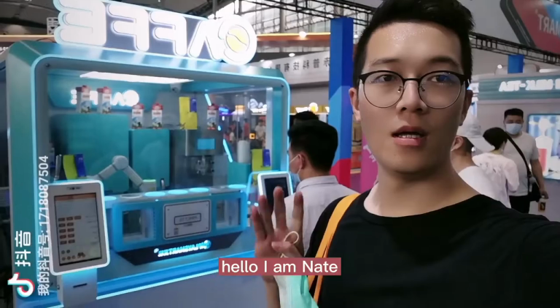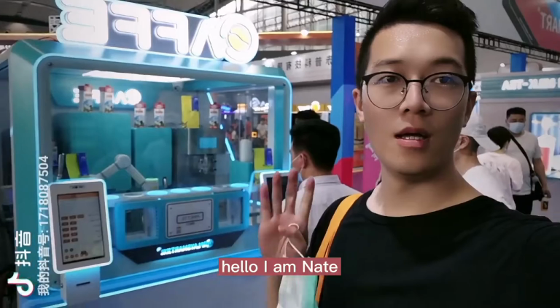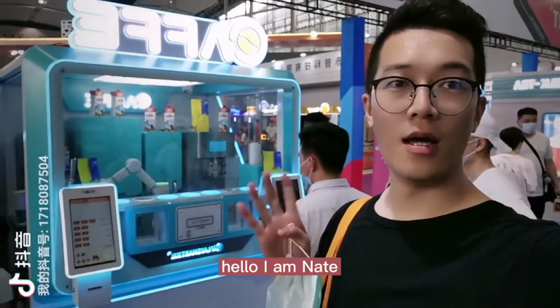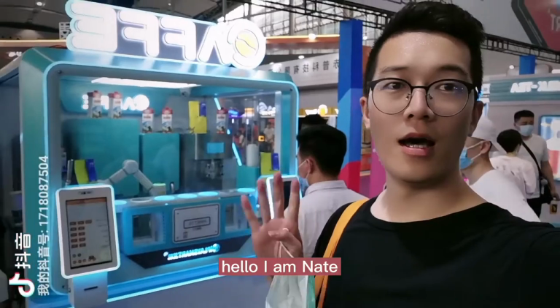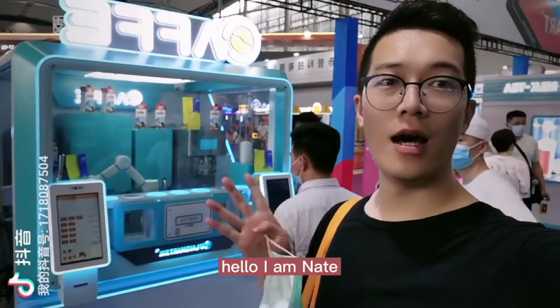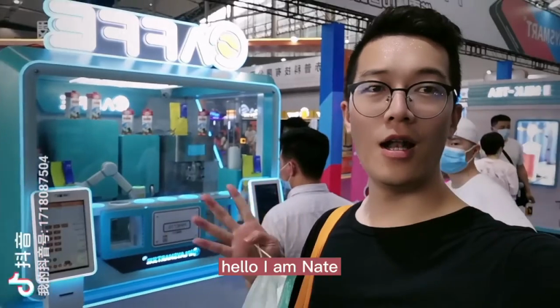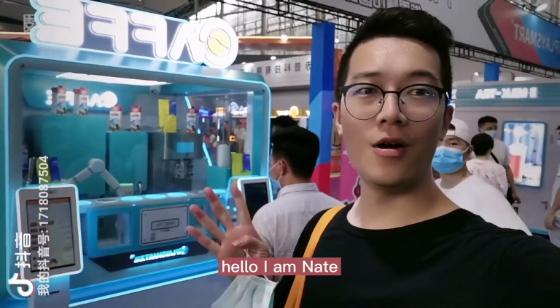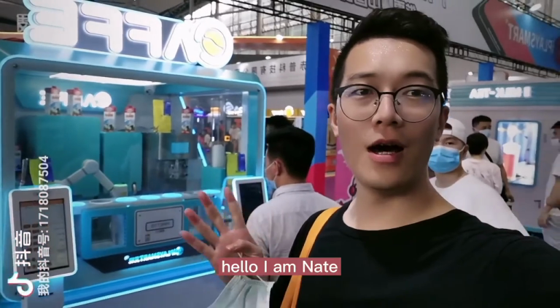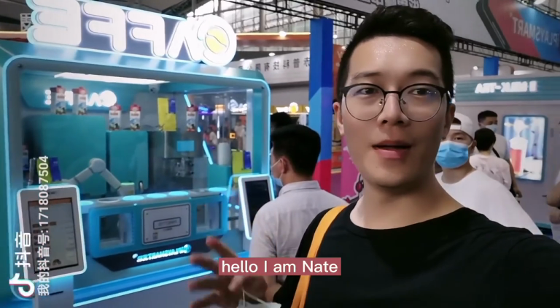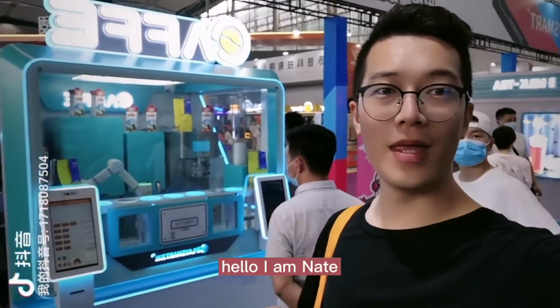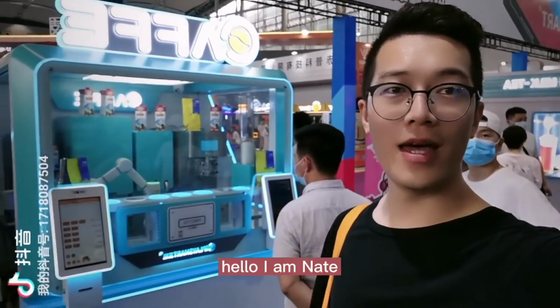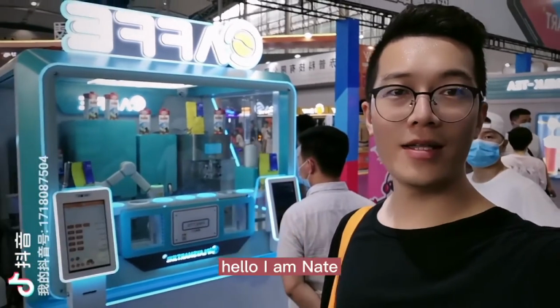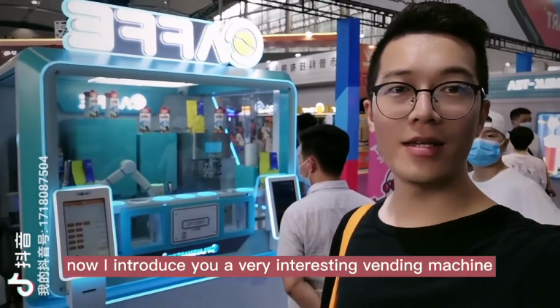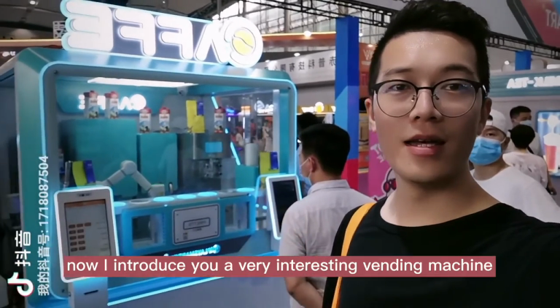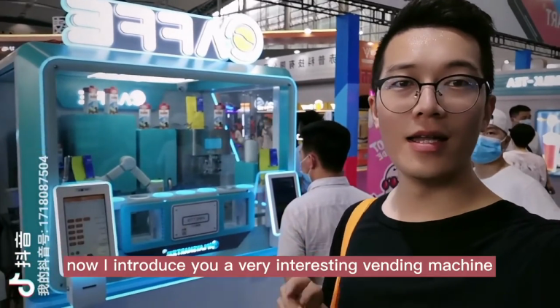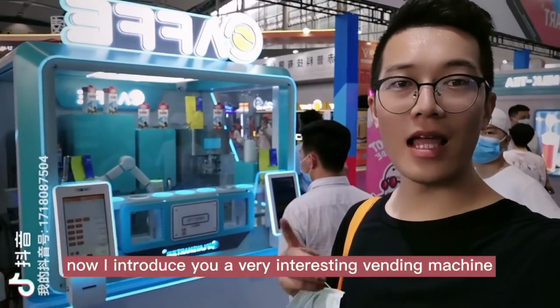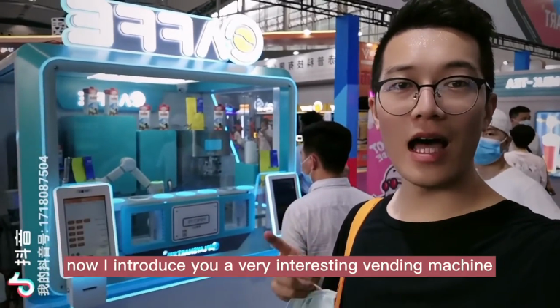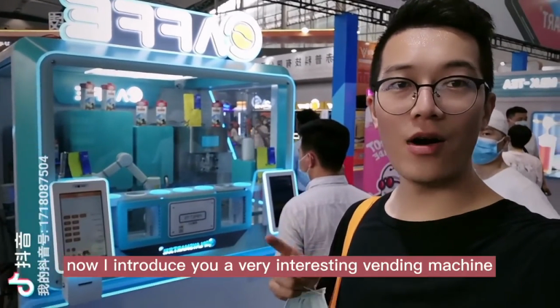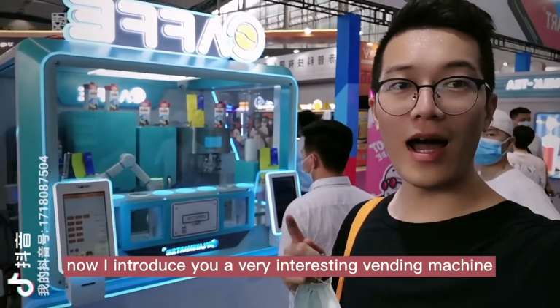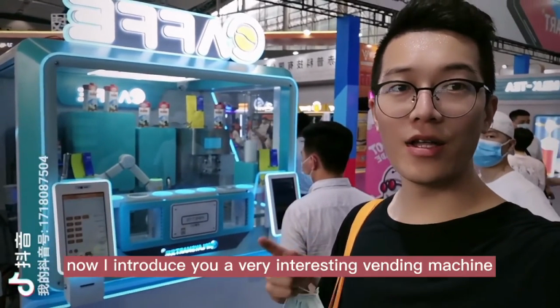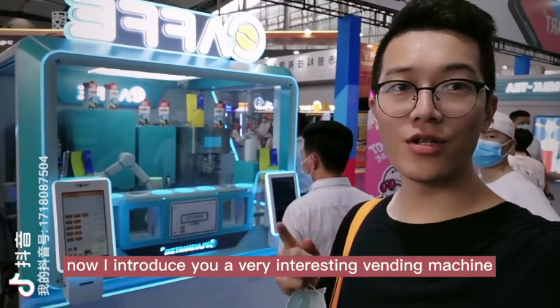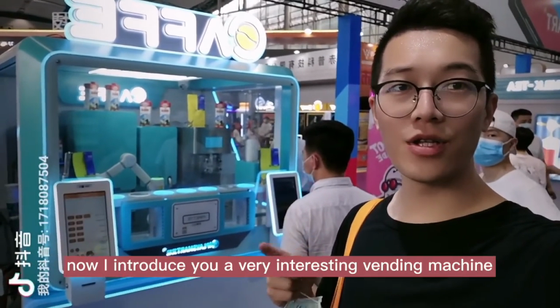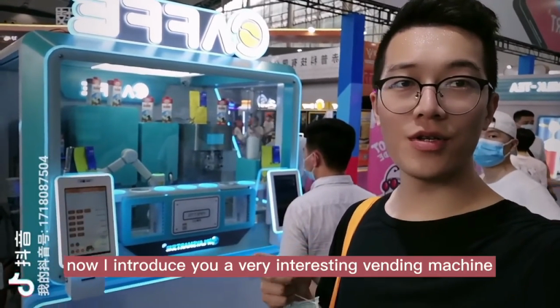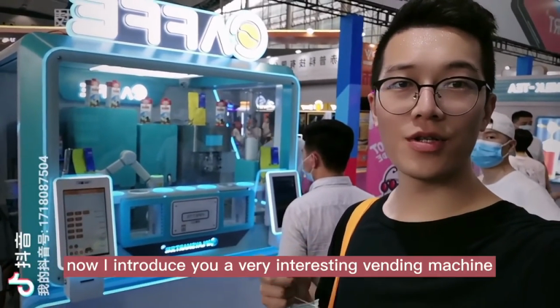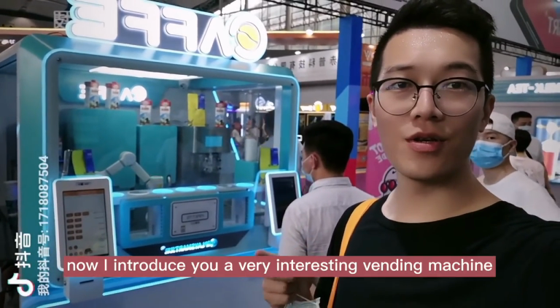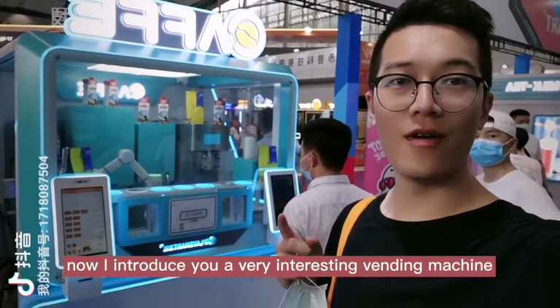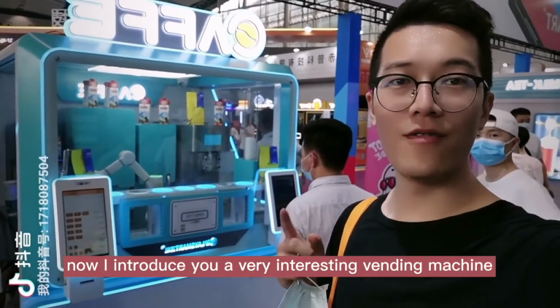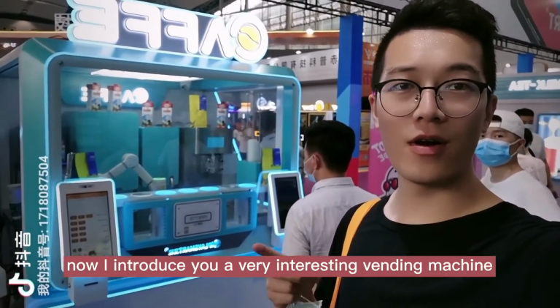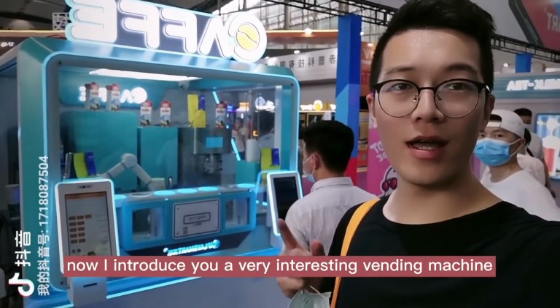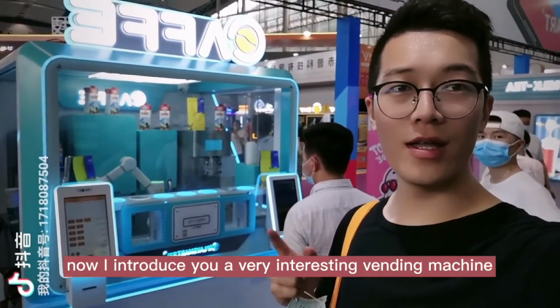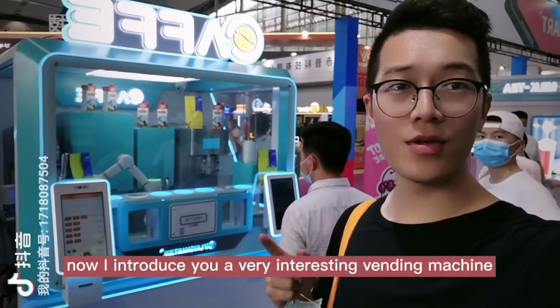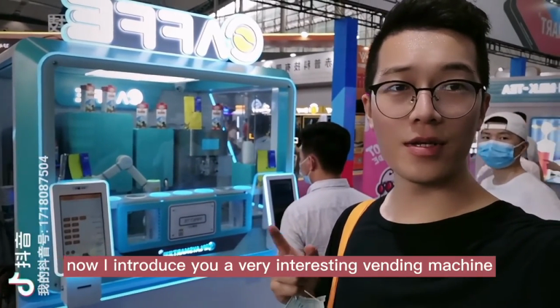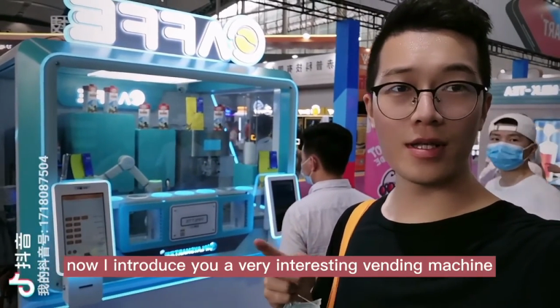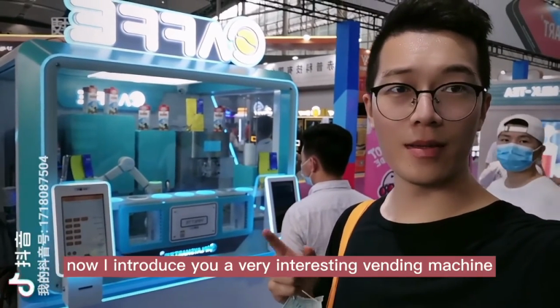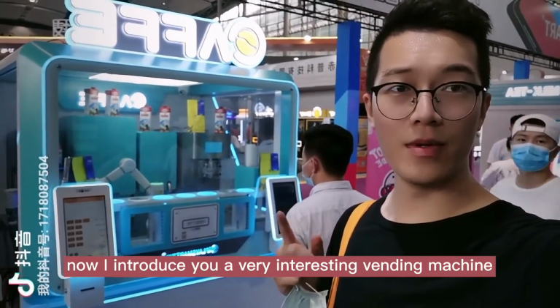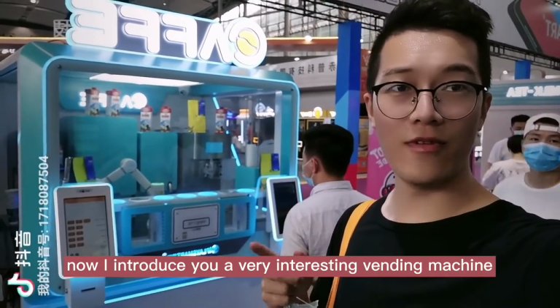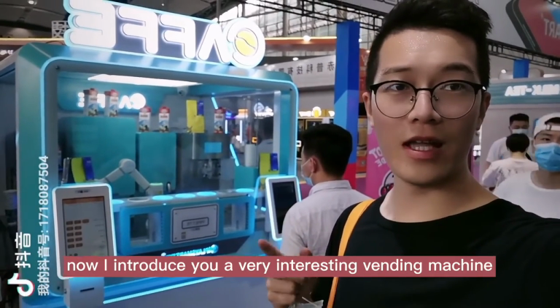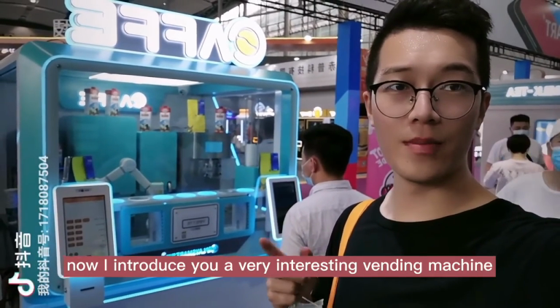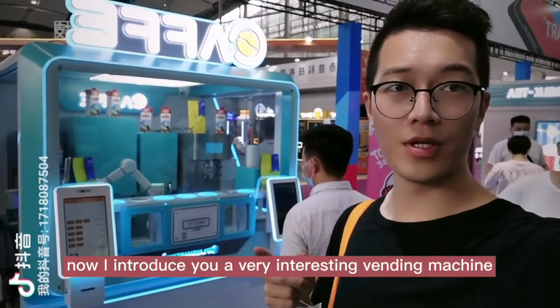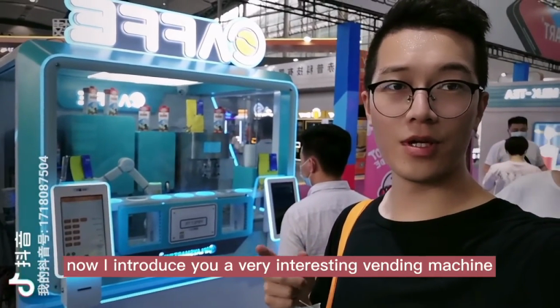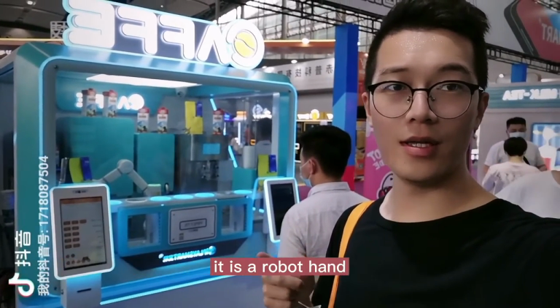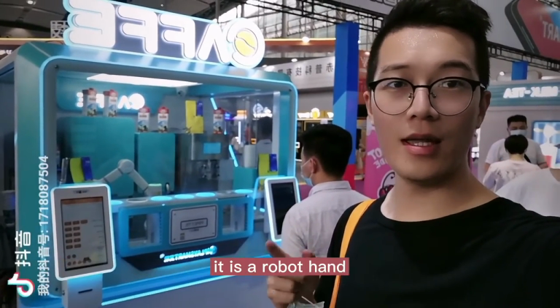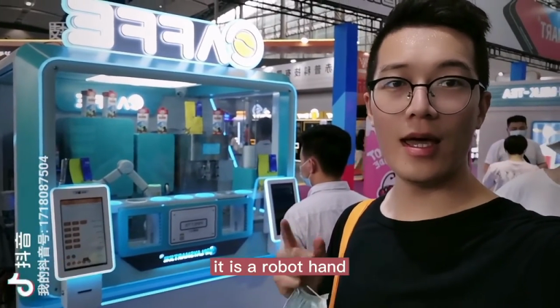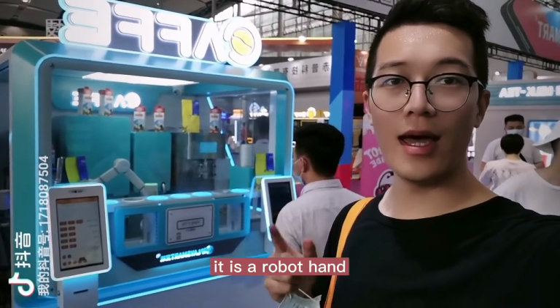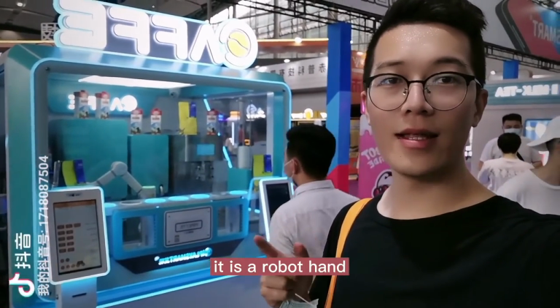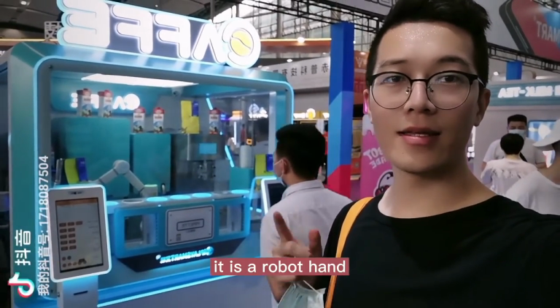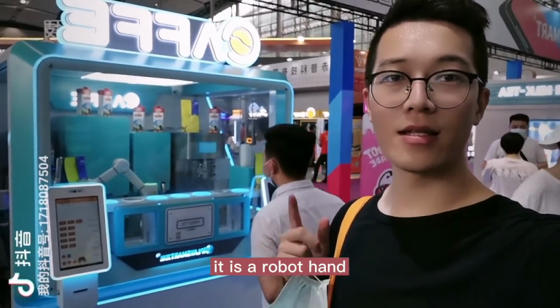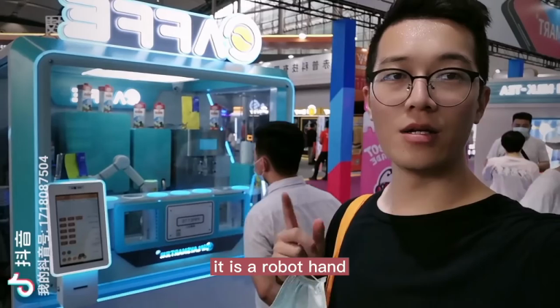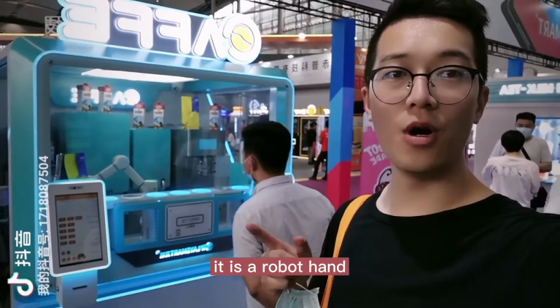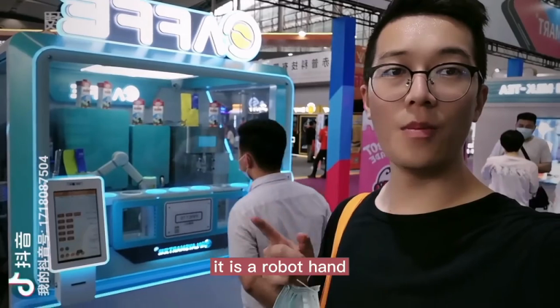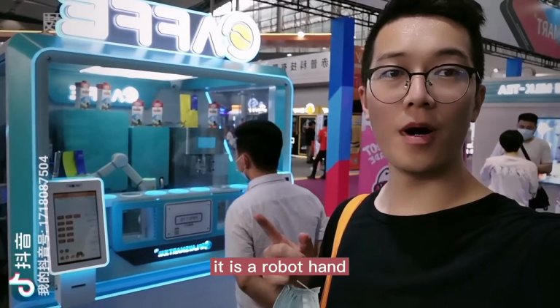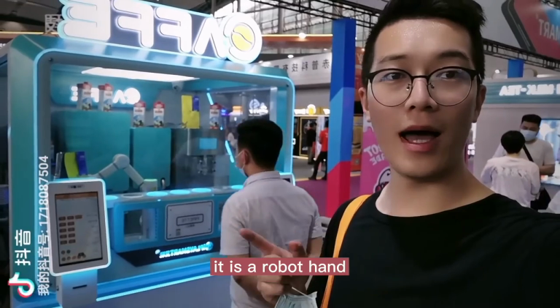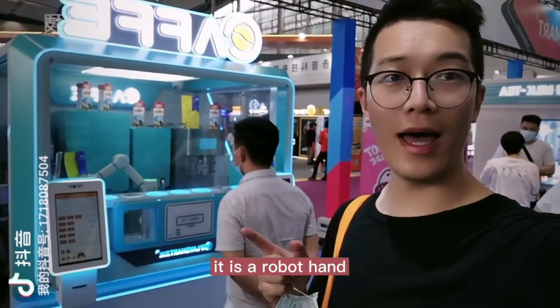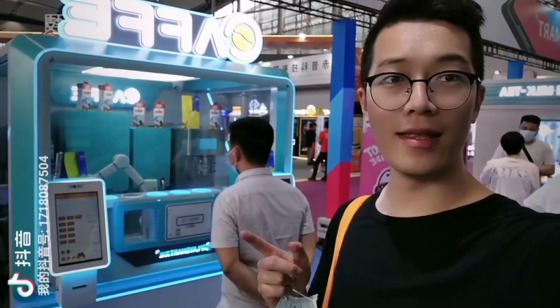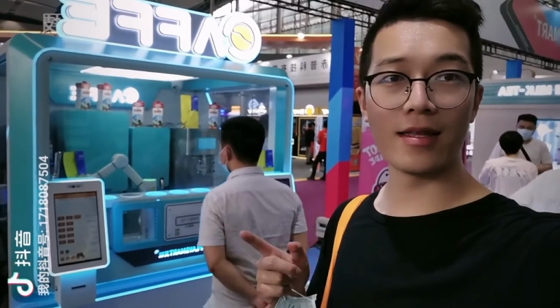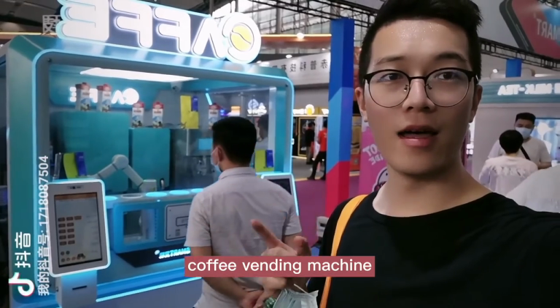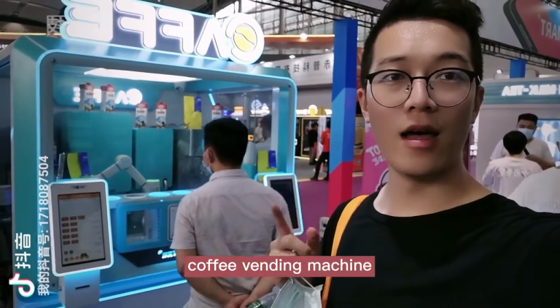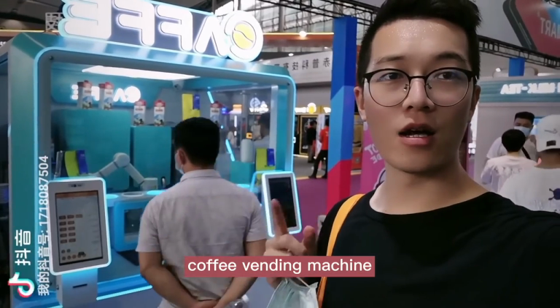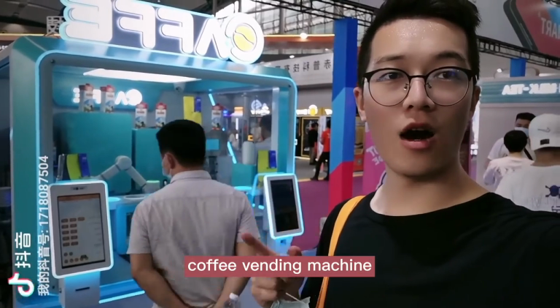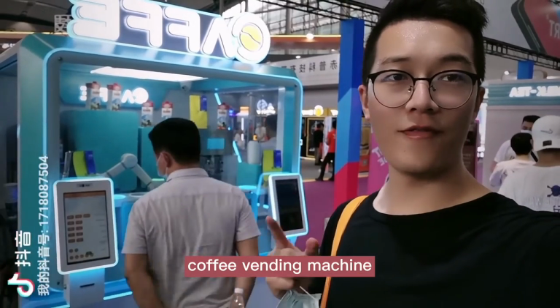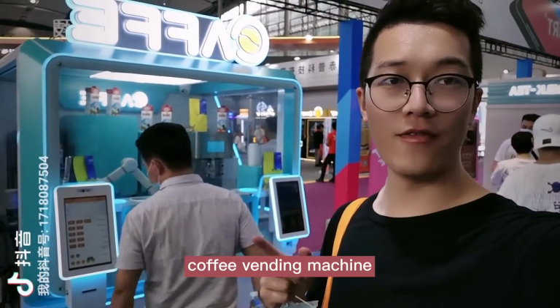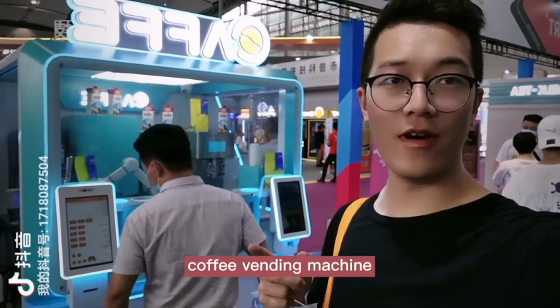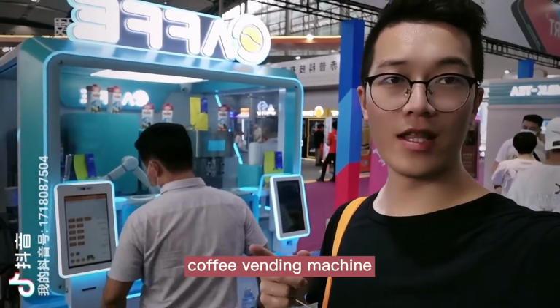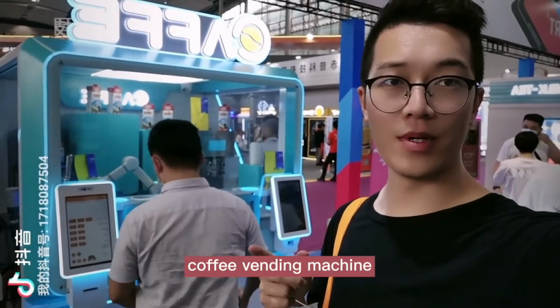Hello, I'm Nate. Now I introduce you a very interesting vending machine. It is the Robohand coffee vending machine.